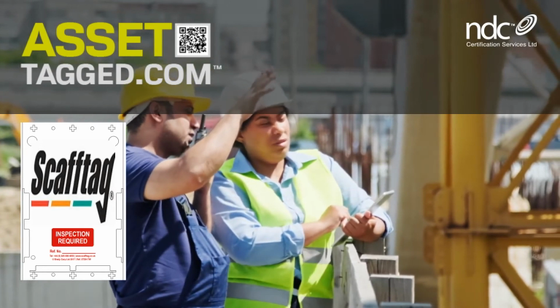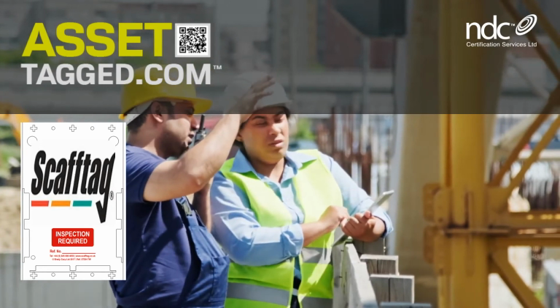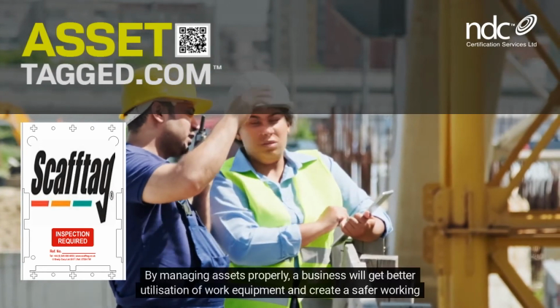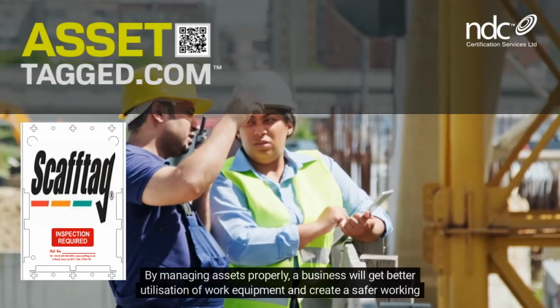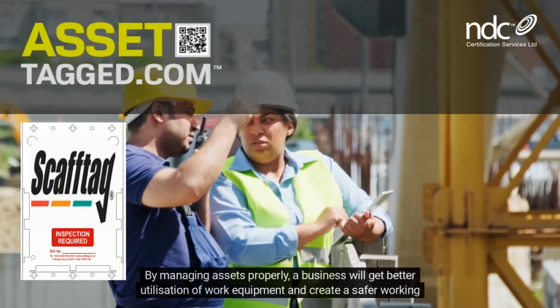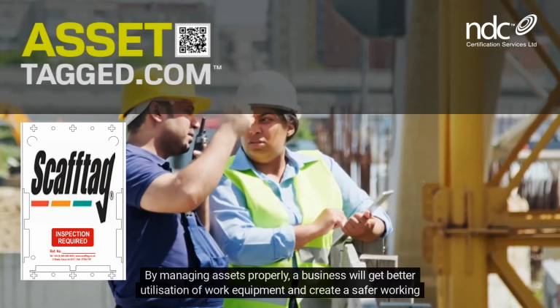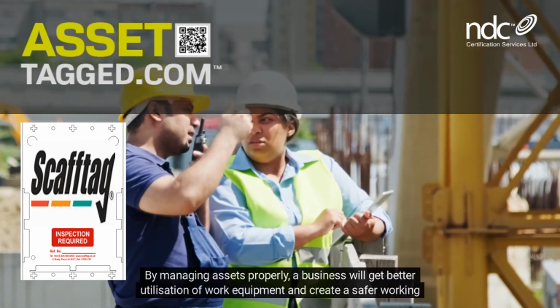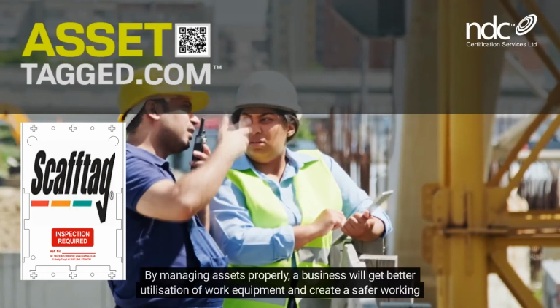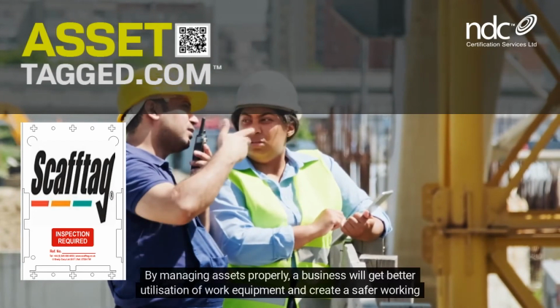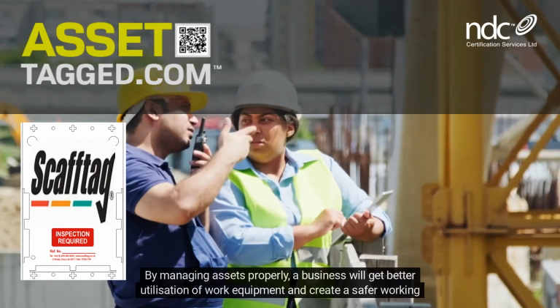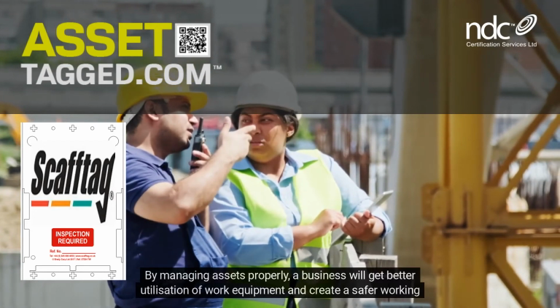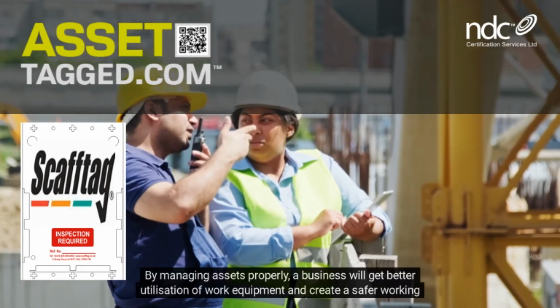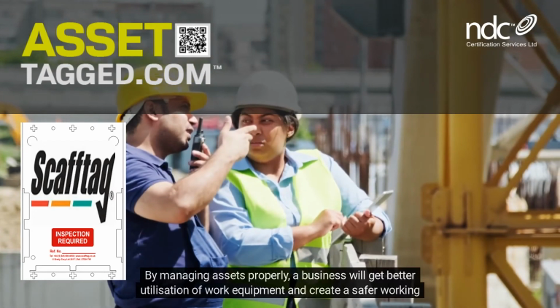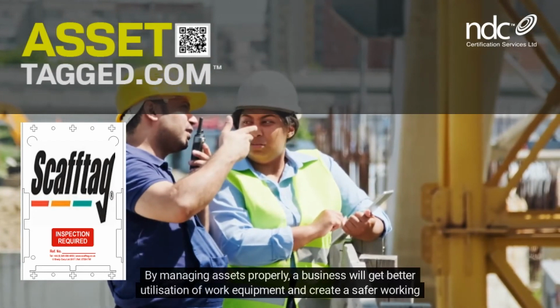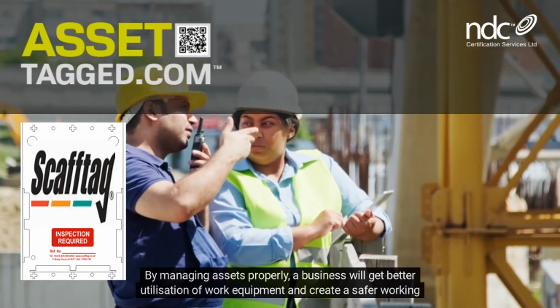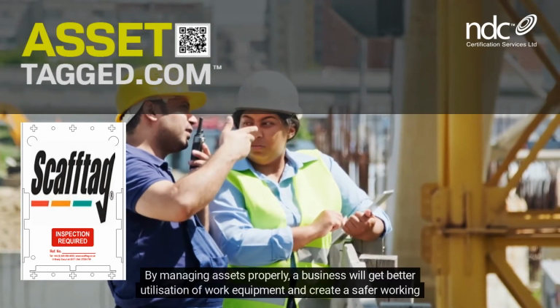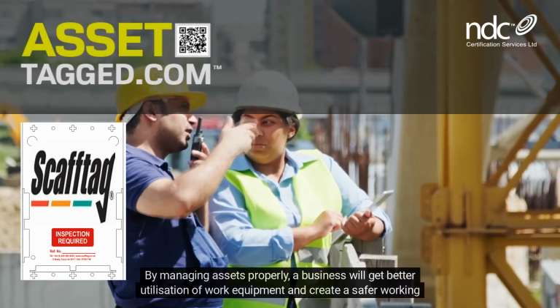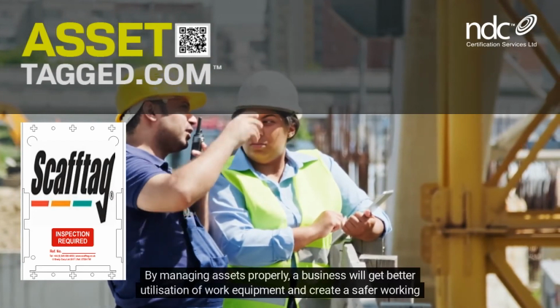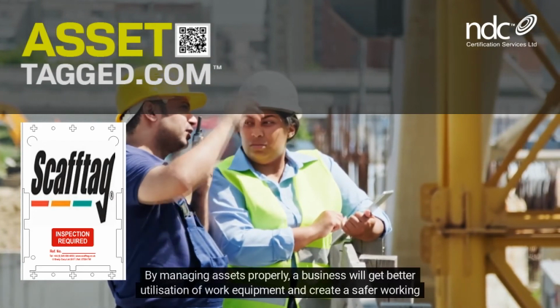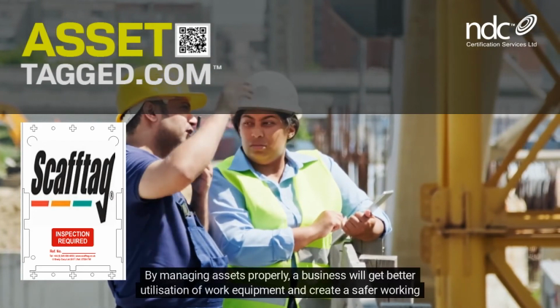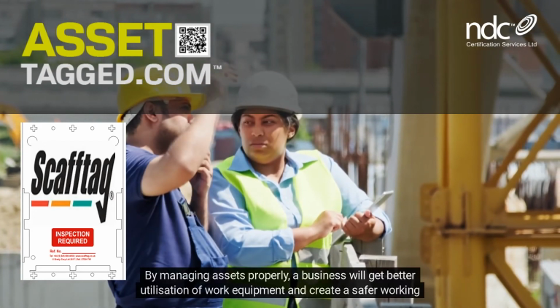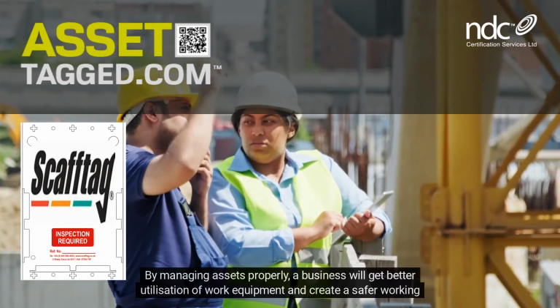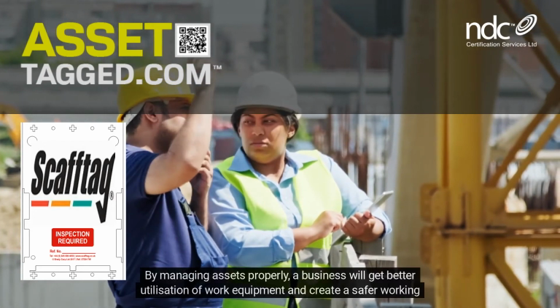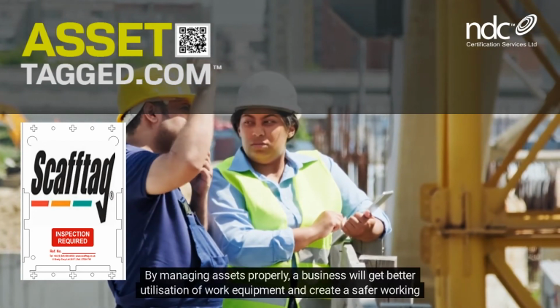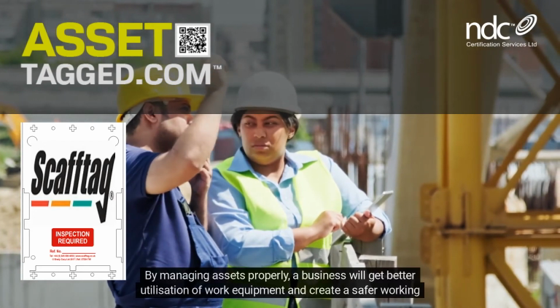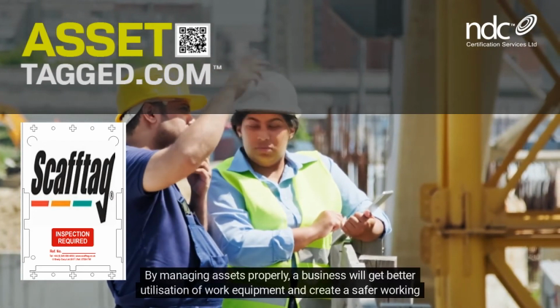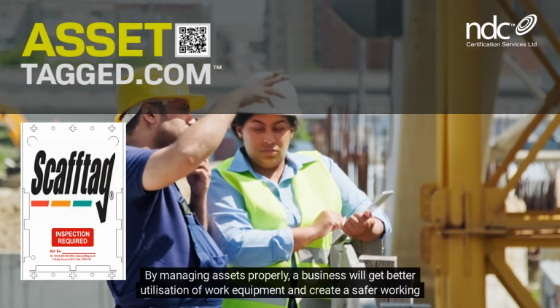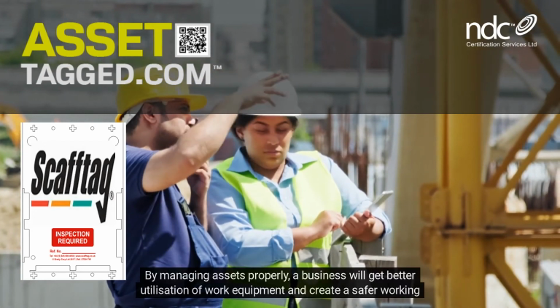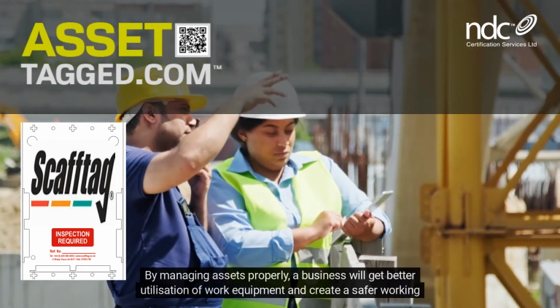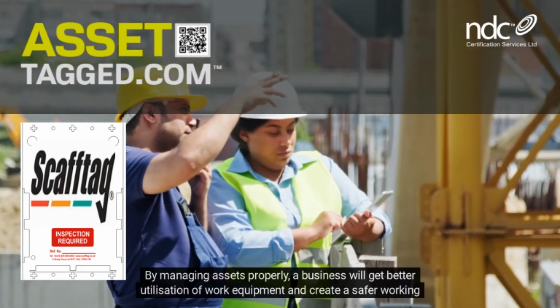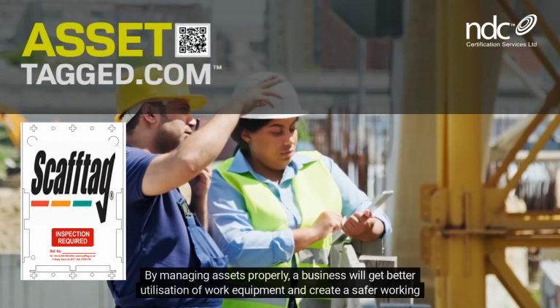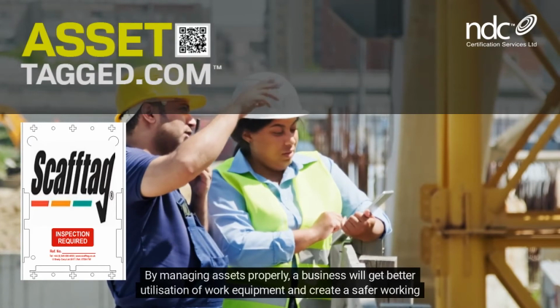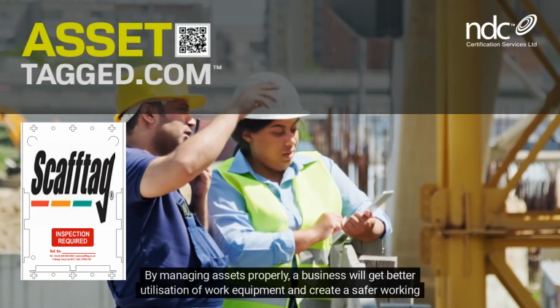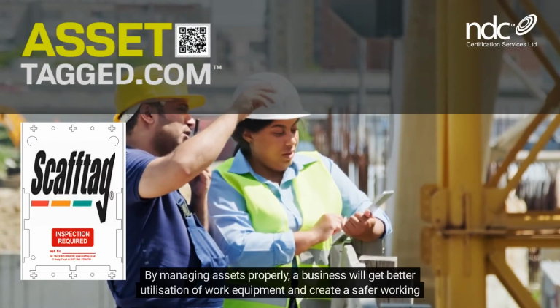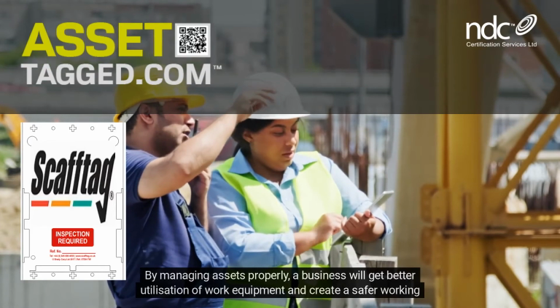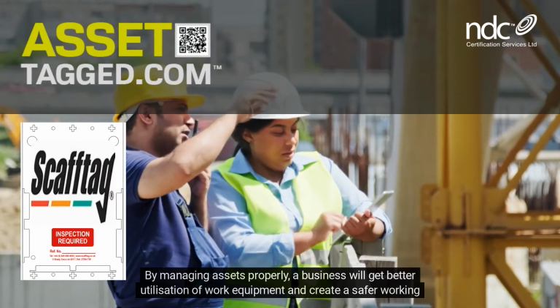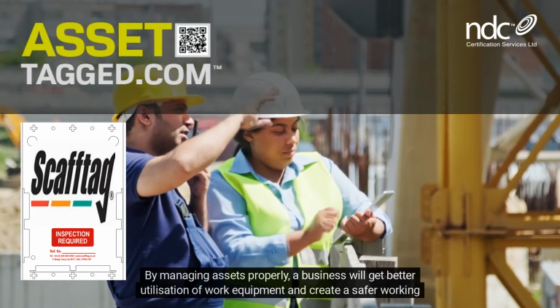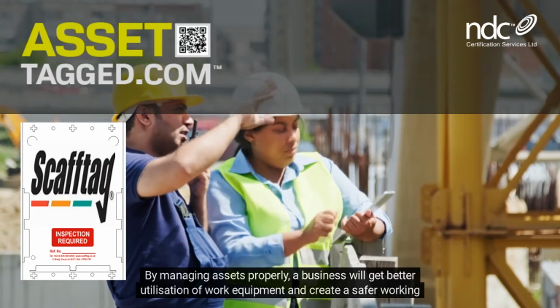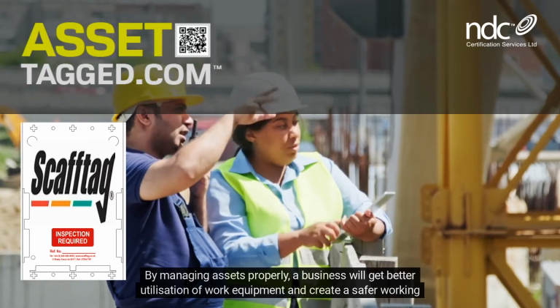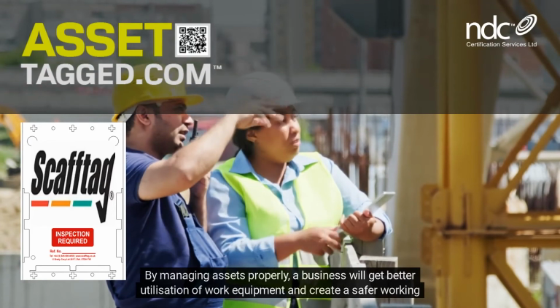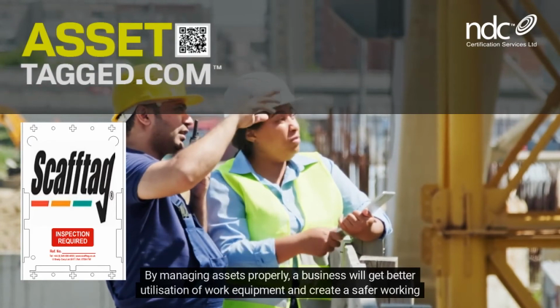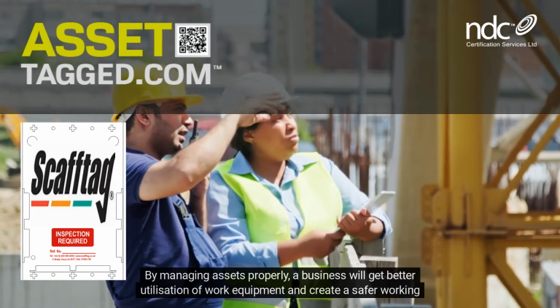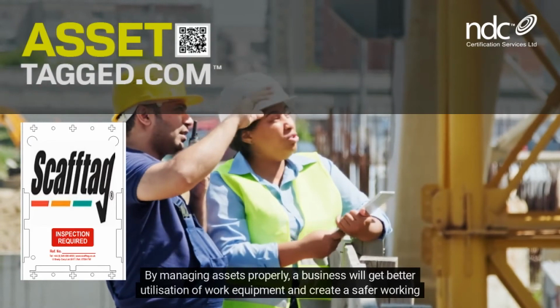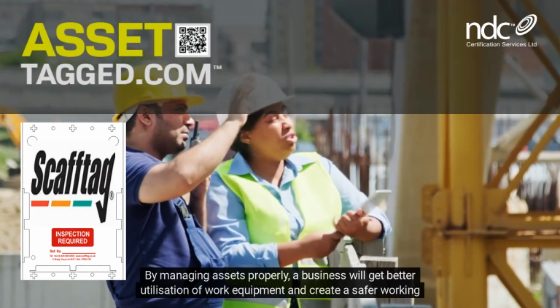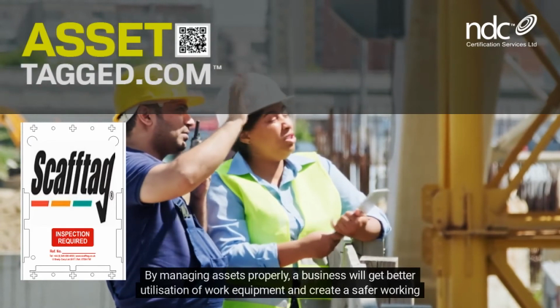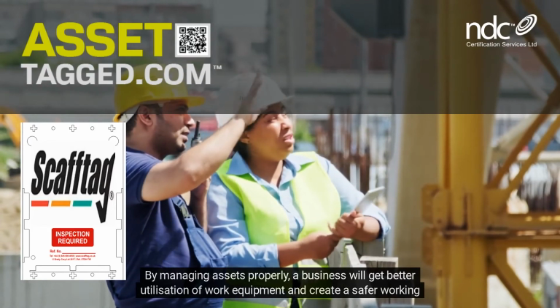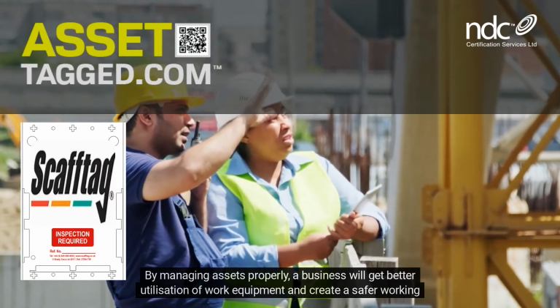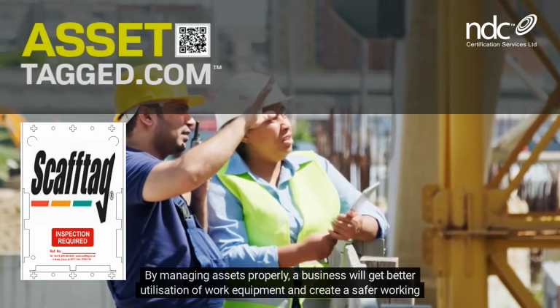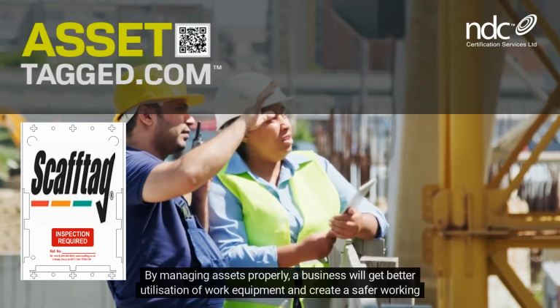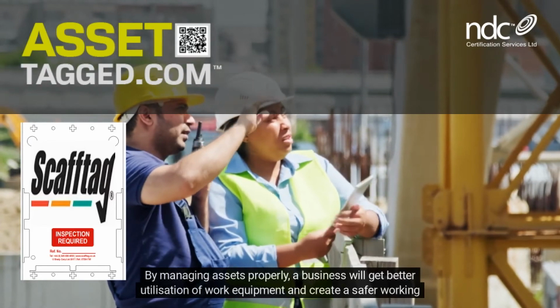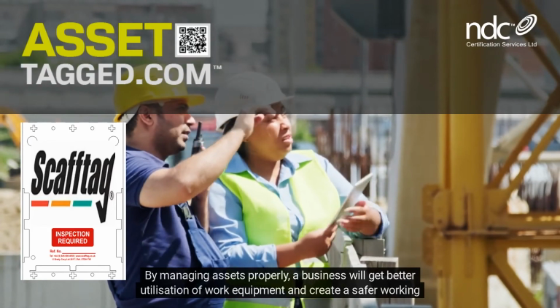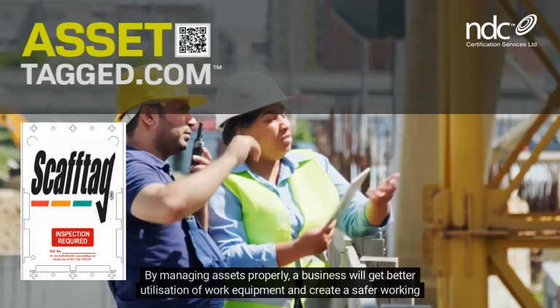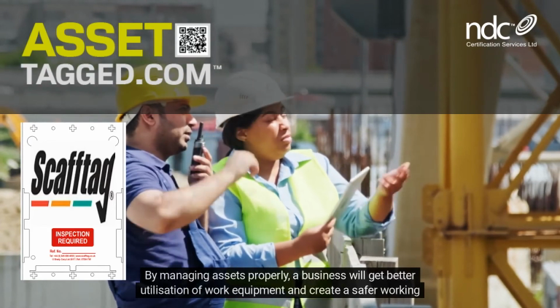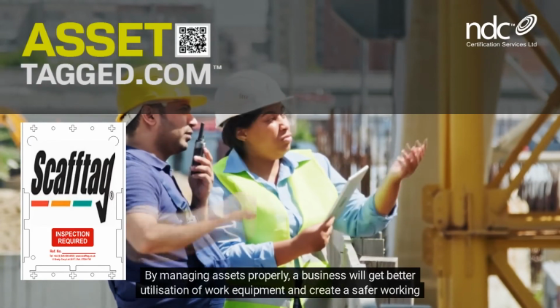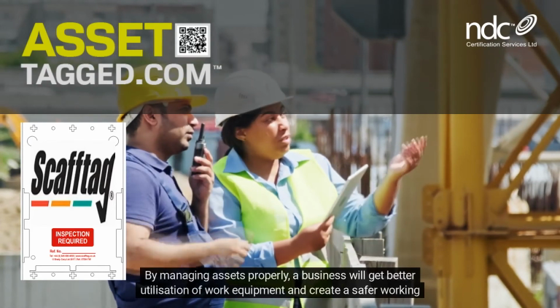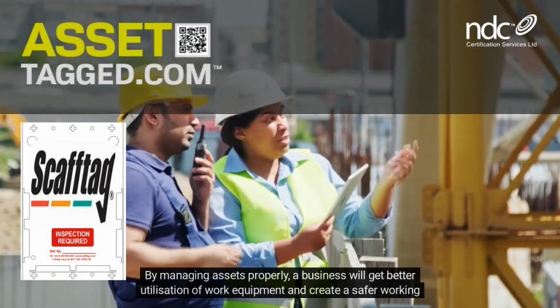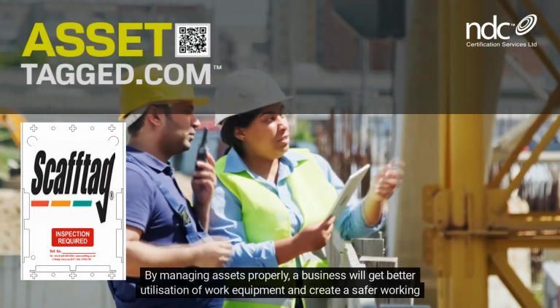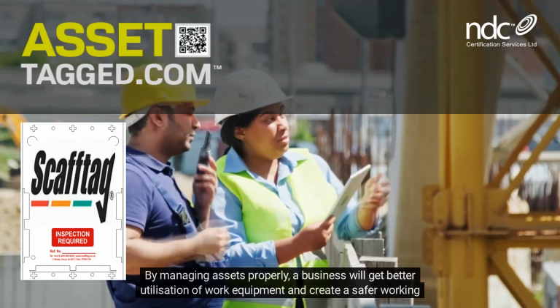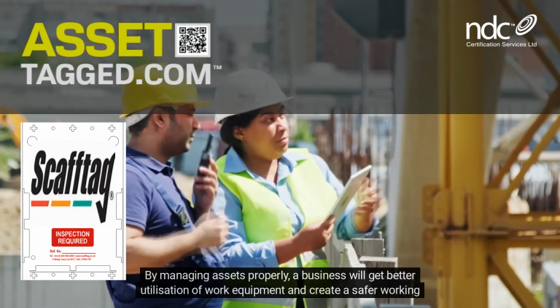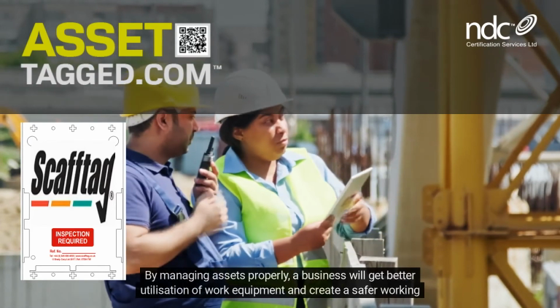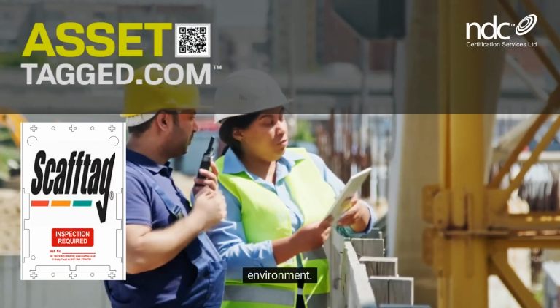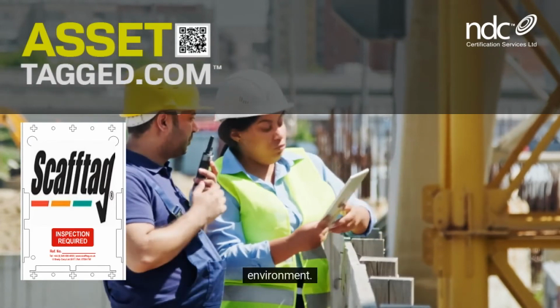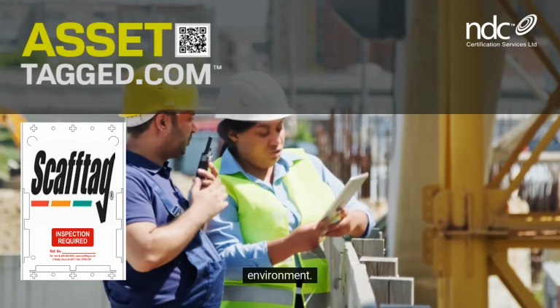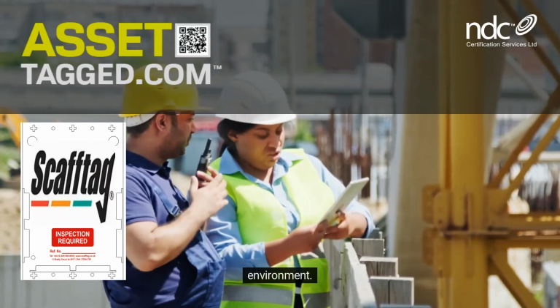By managing assets properly, a business will get better utilisation of work equipment and create a safer working environment.